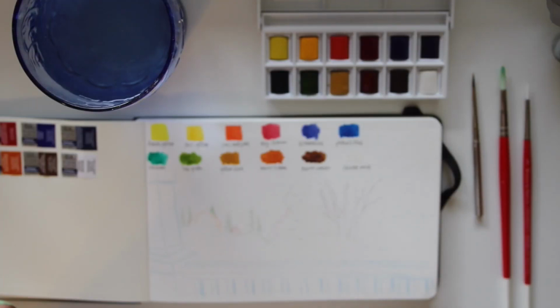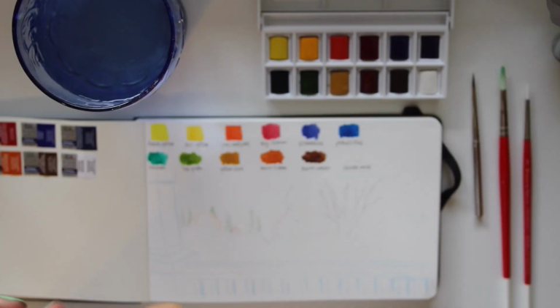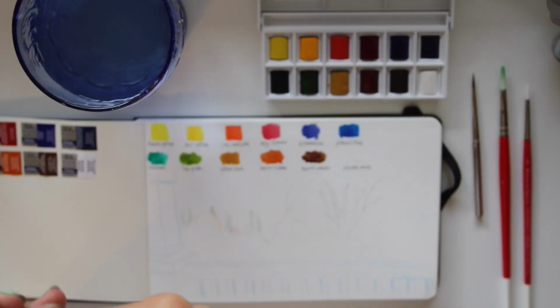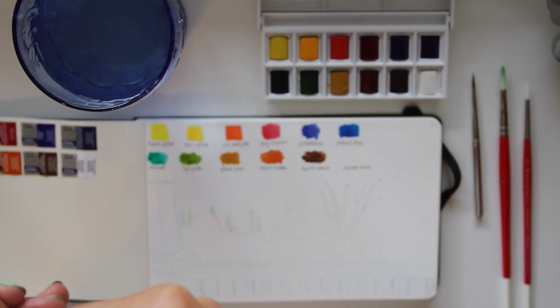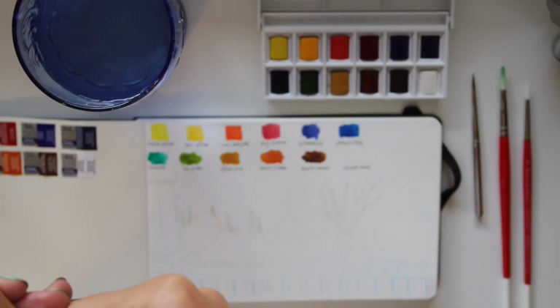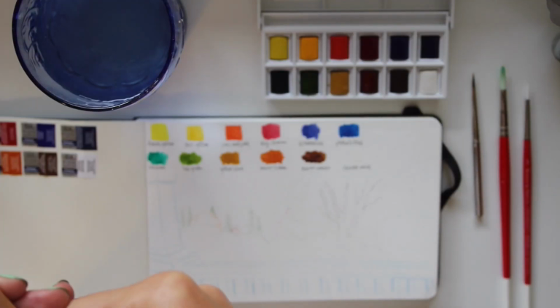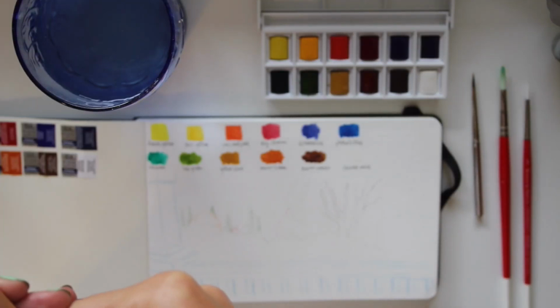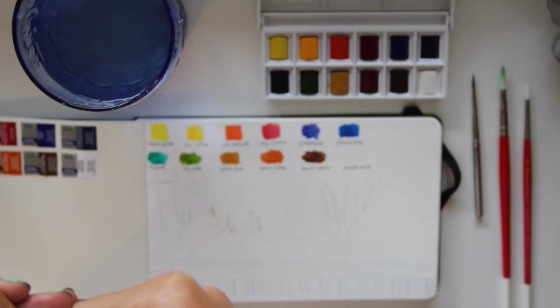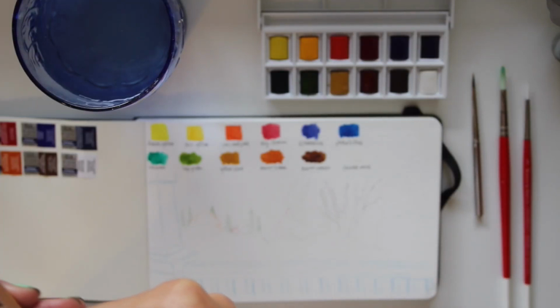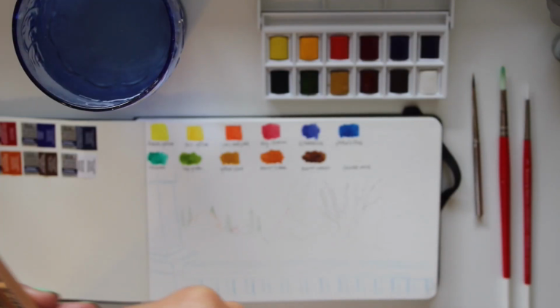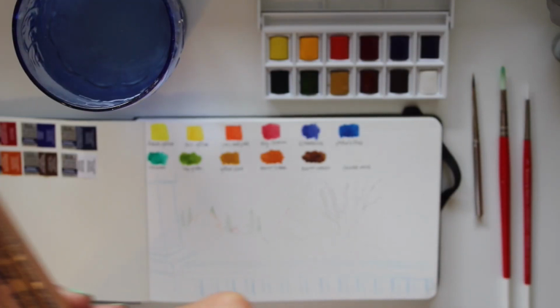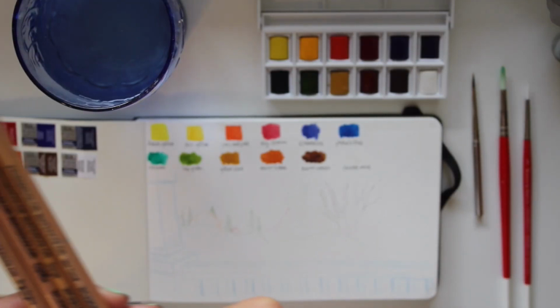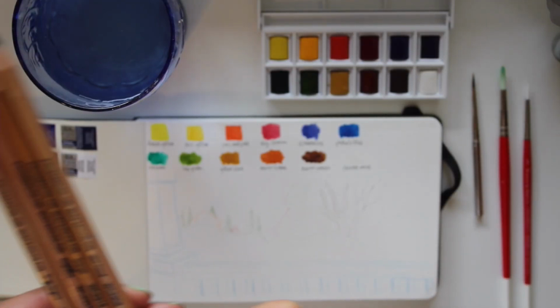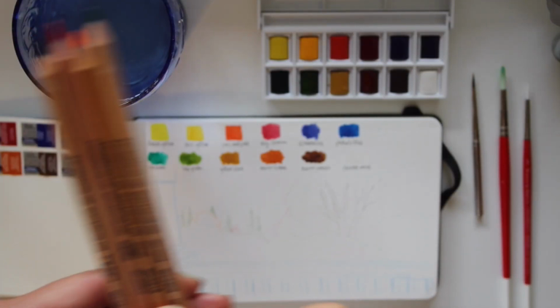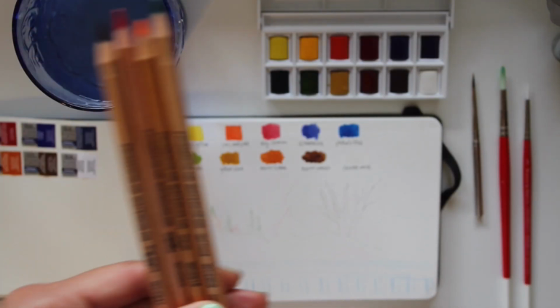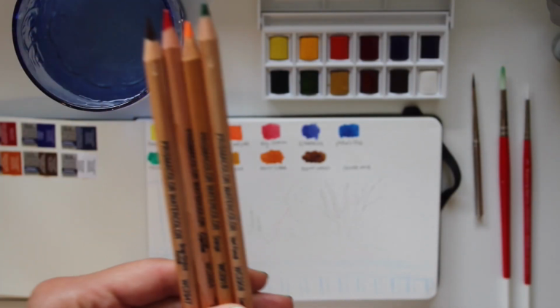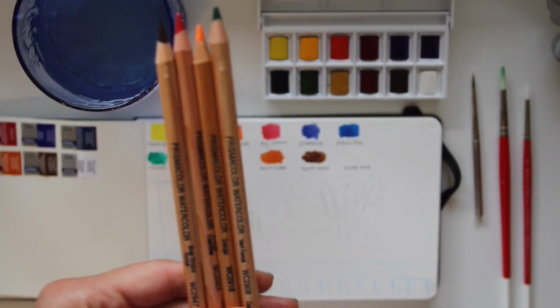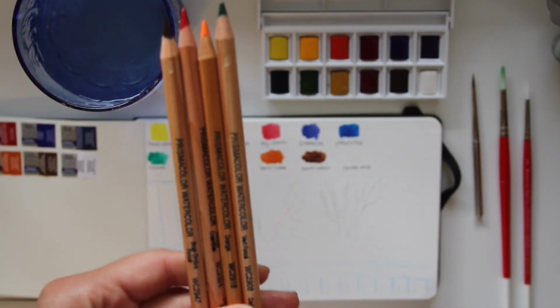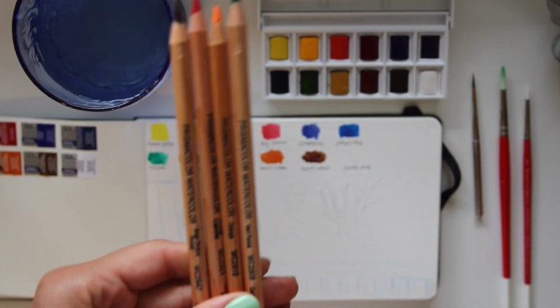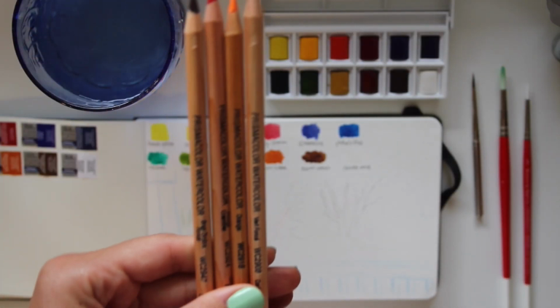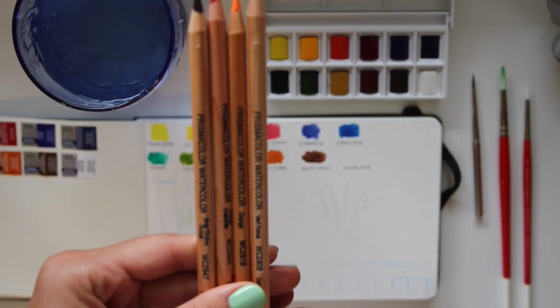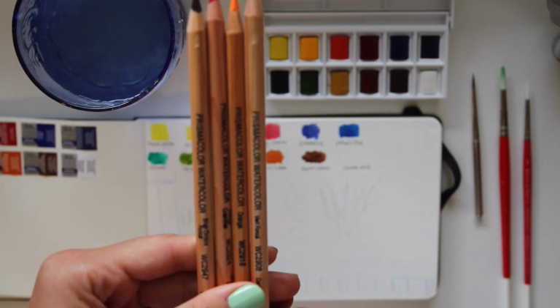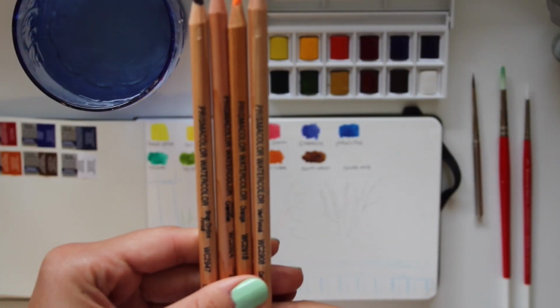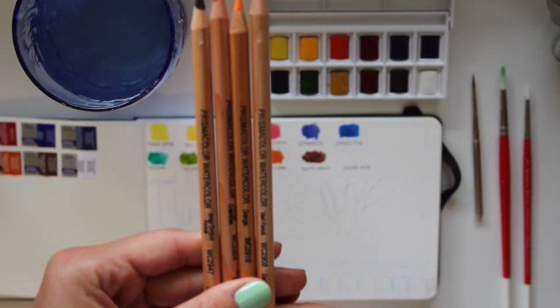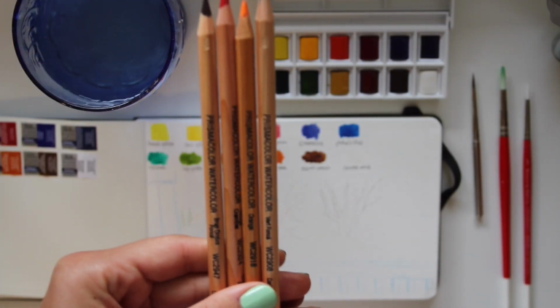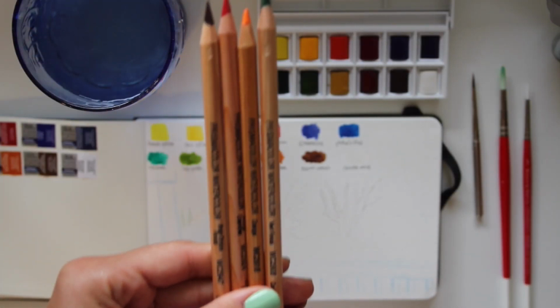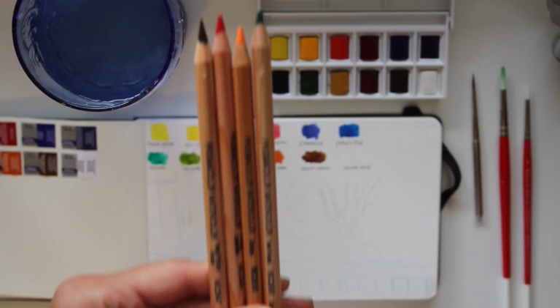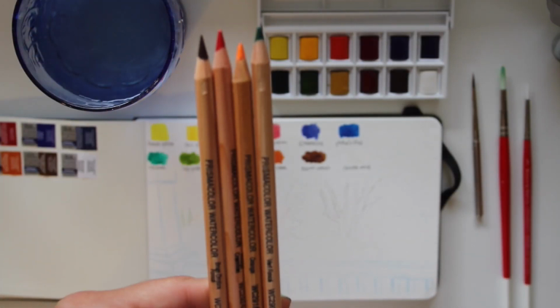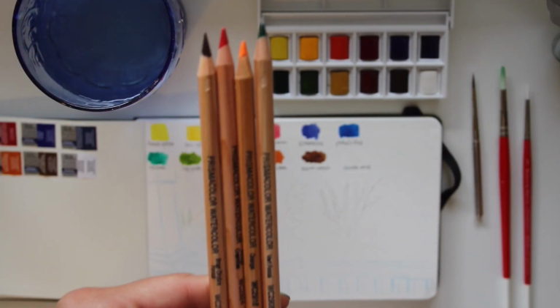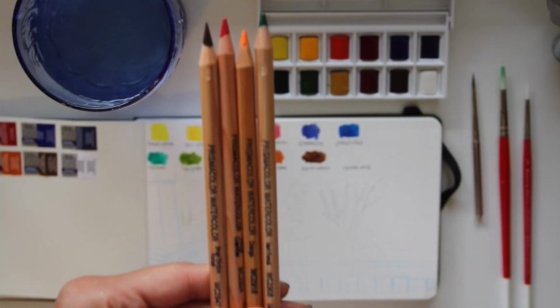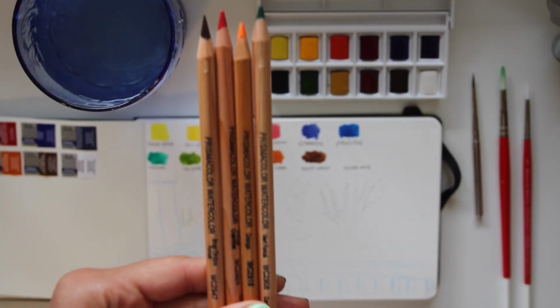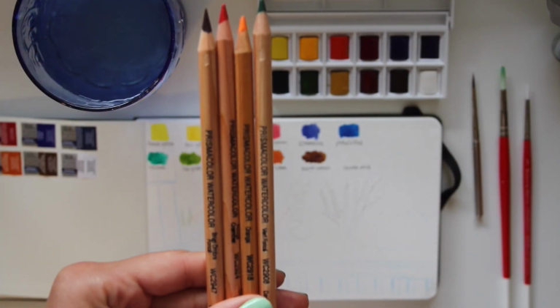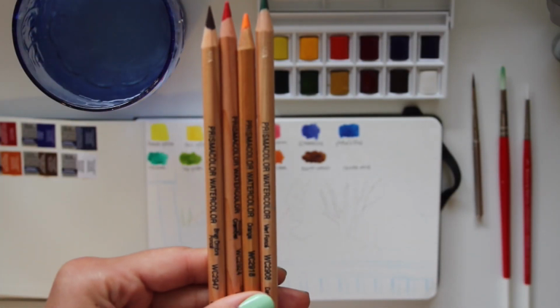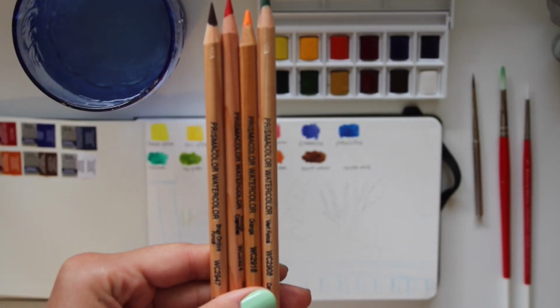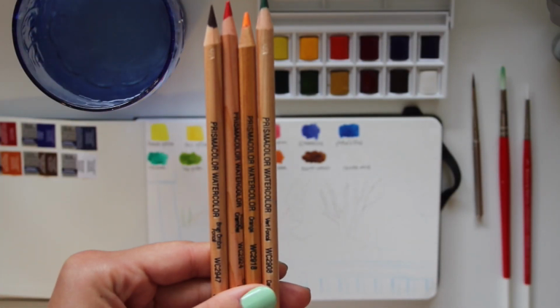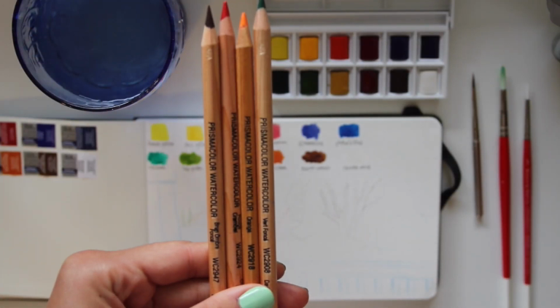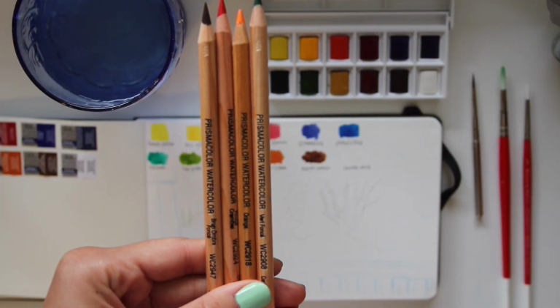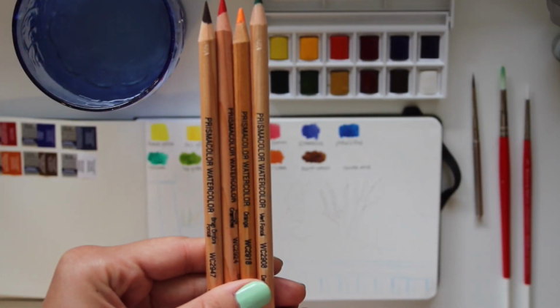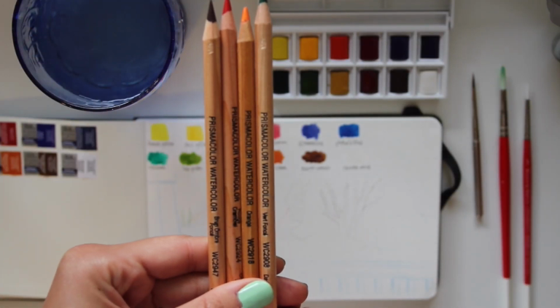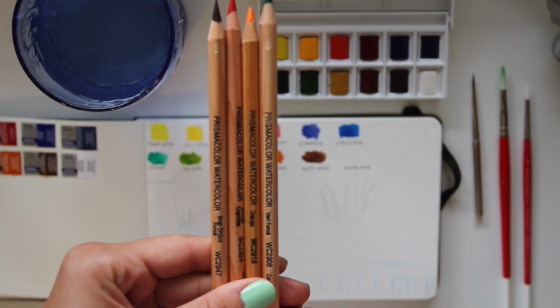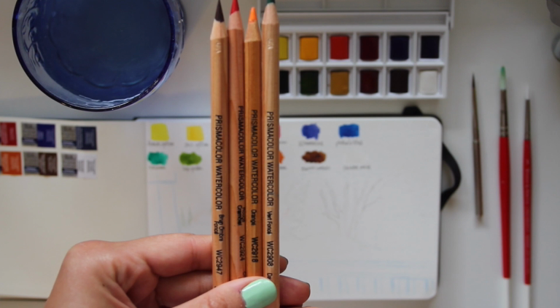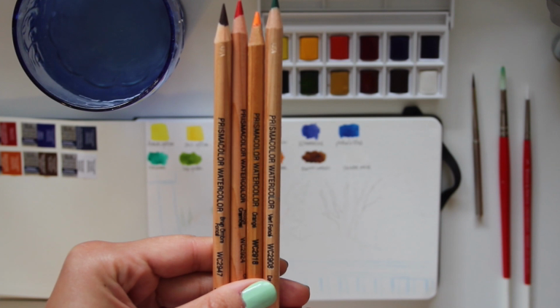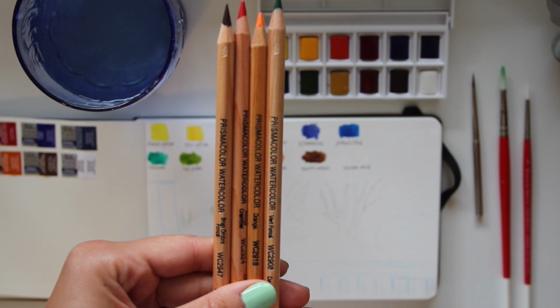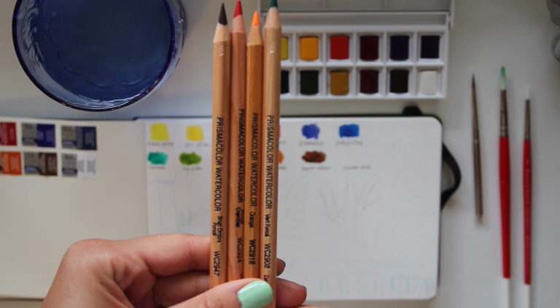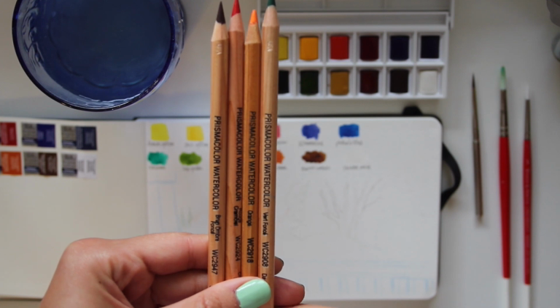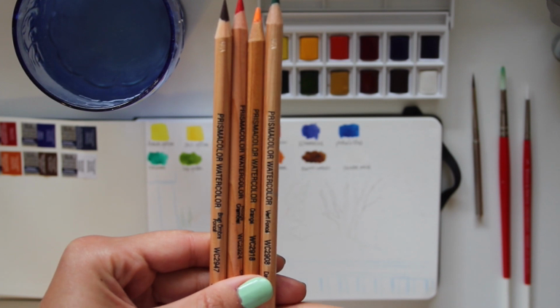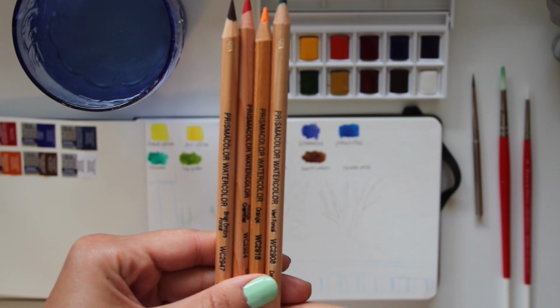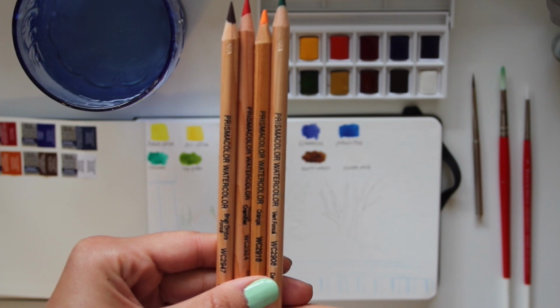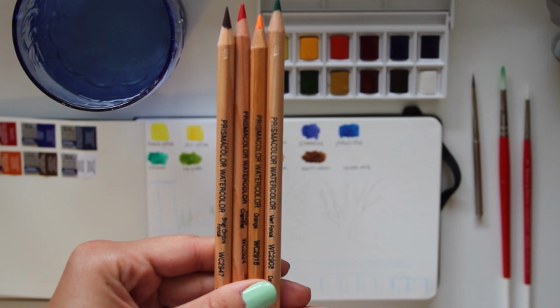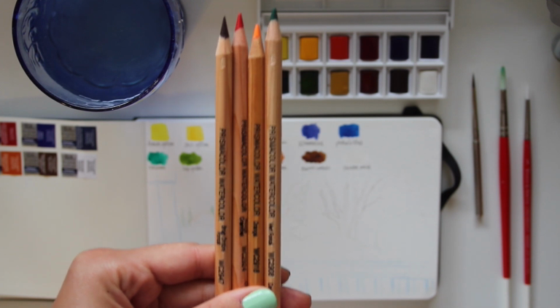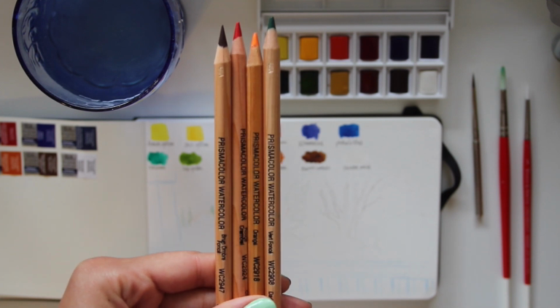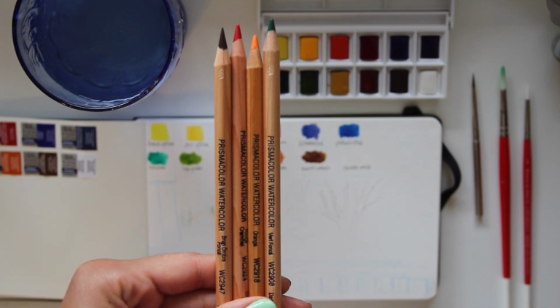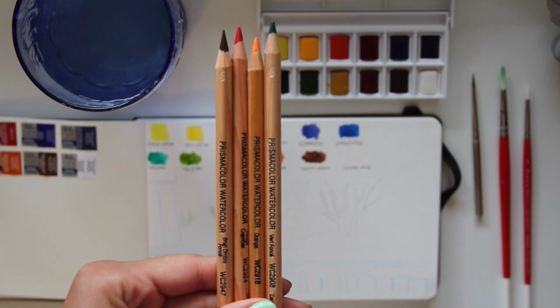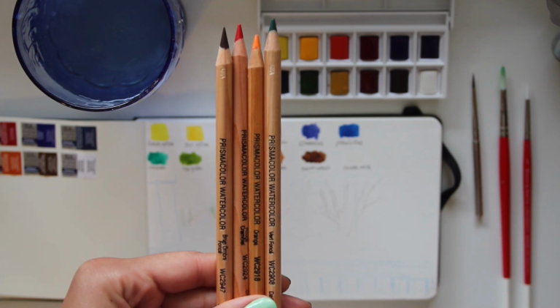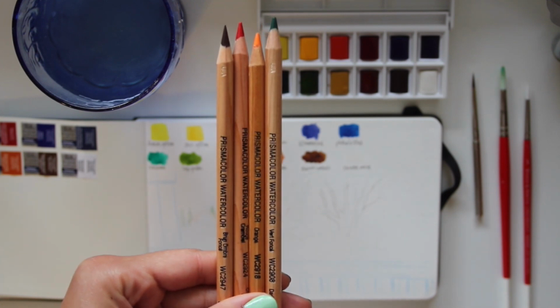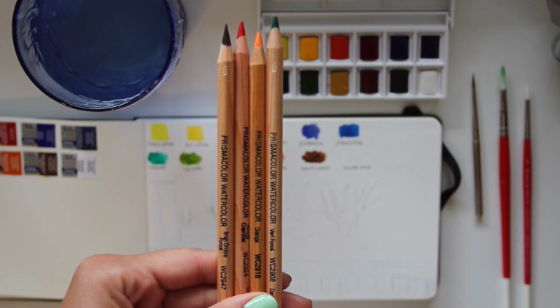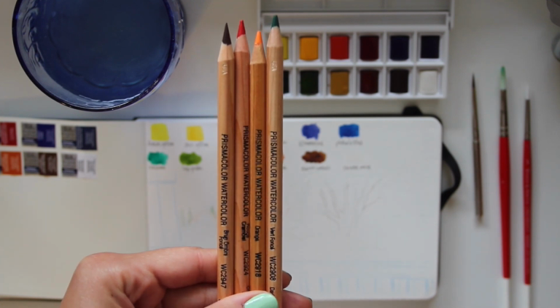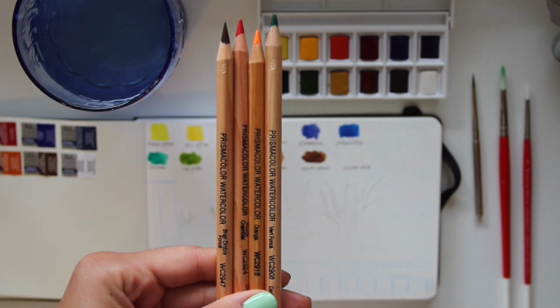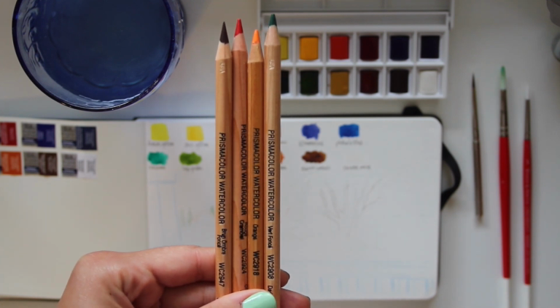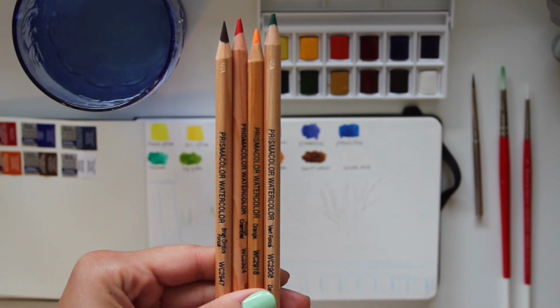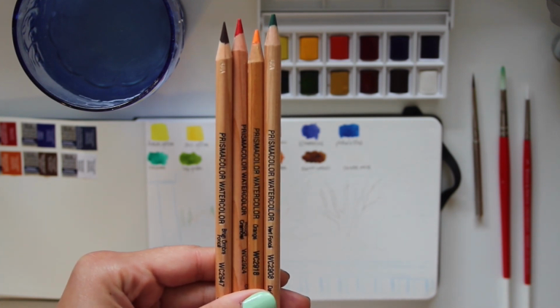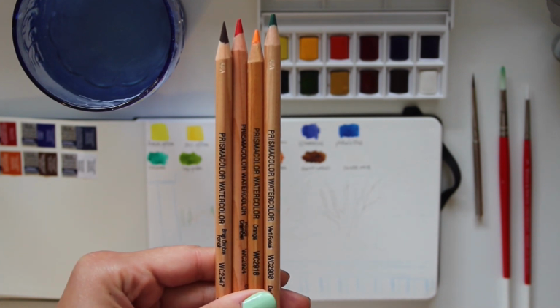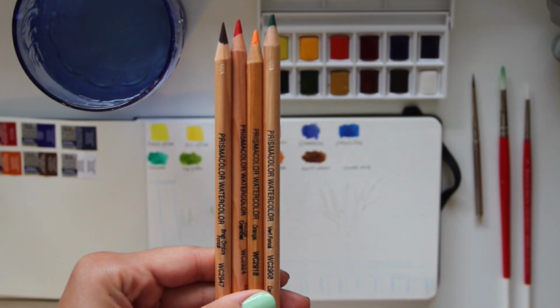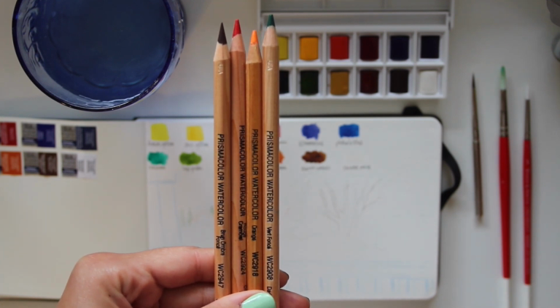I just sketched out a little scene using Prismacolor watercolor pencils — it's actually what I see out the window in front of me.